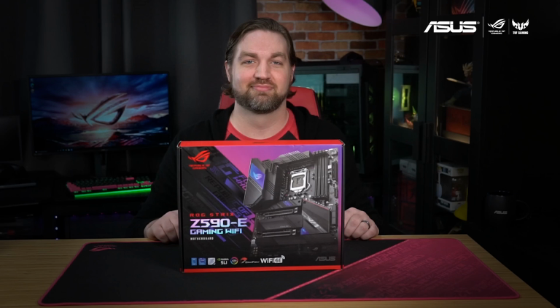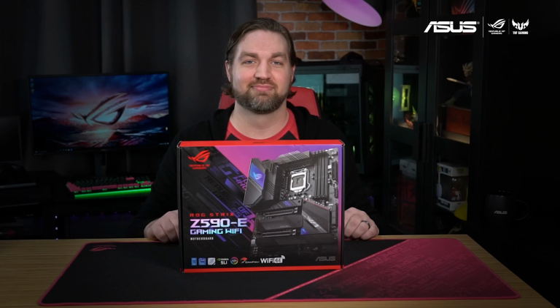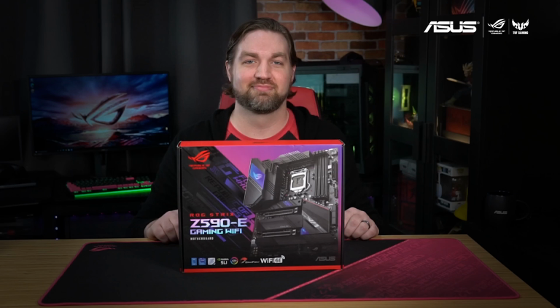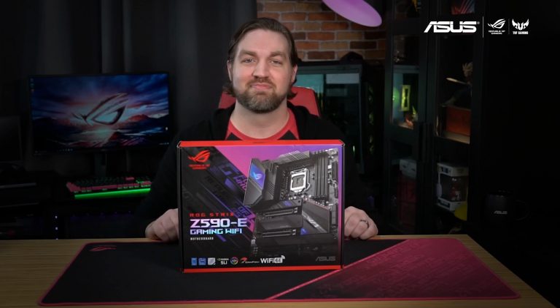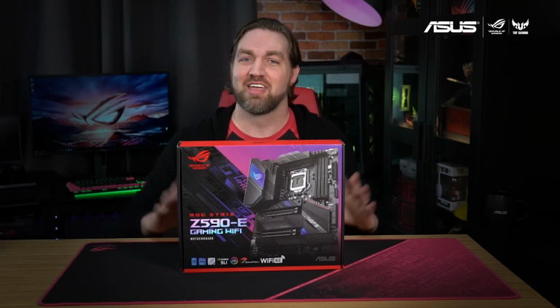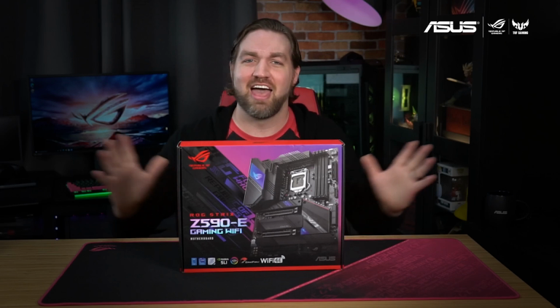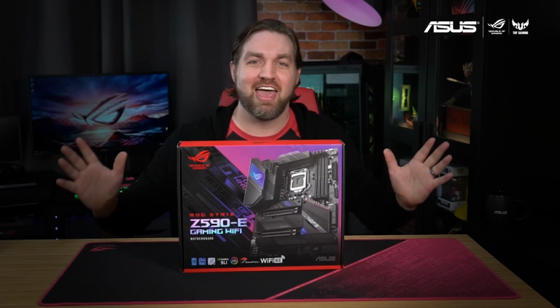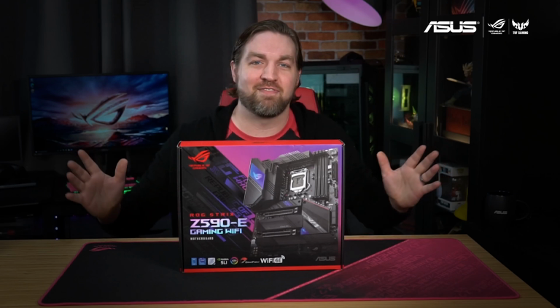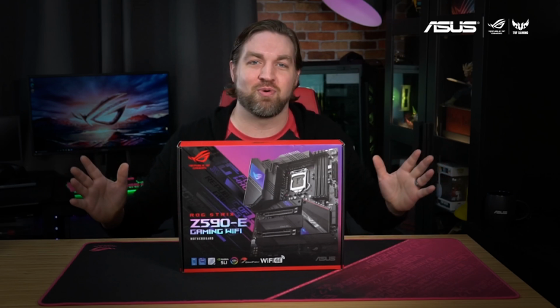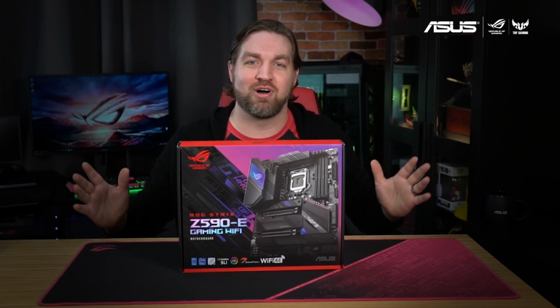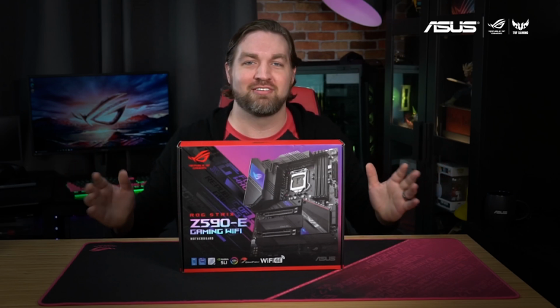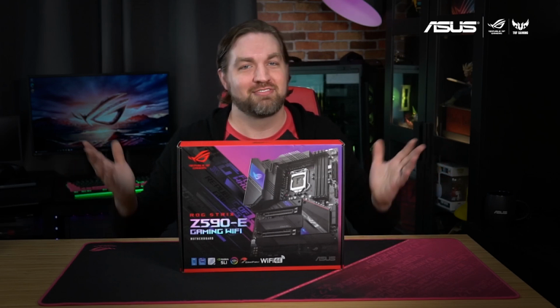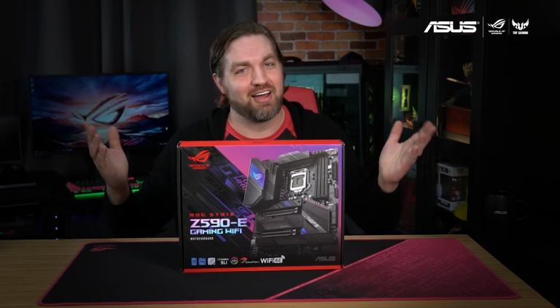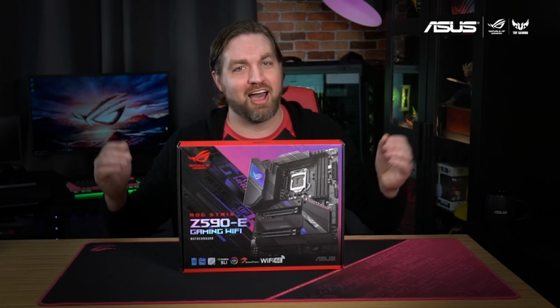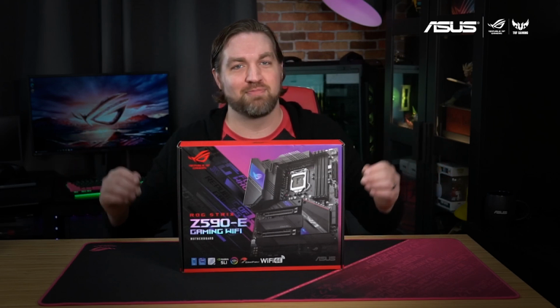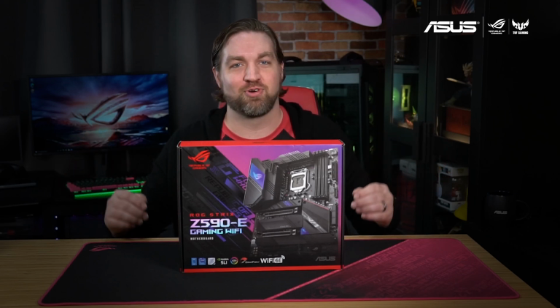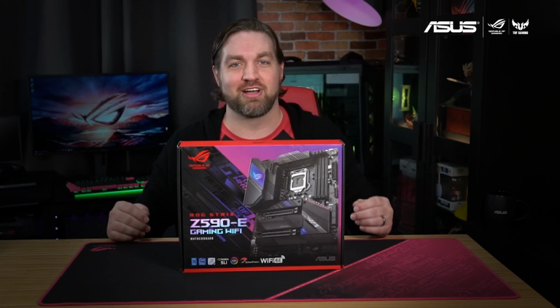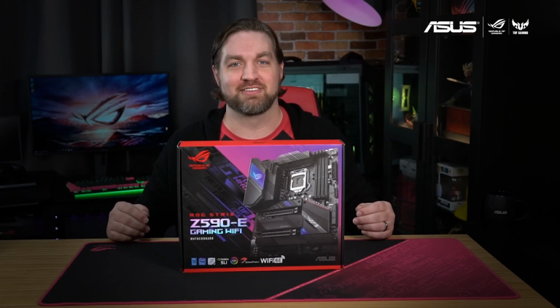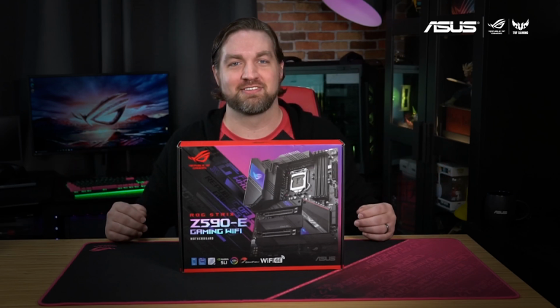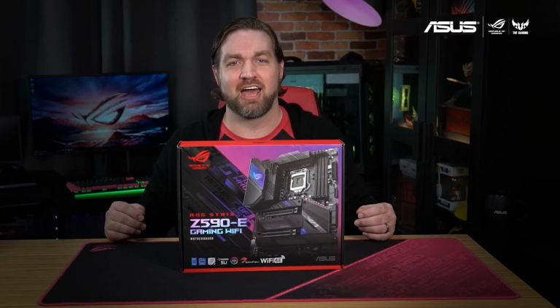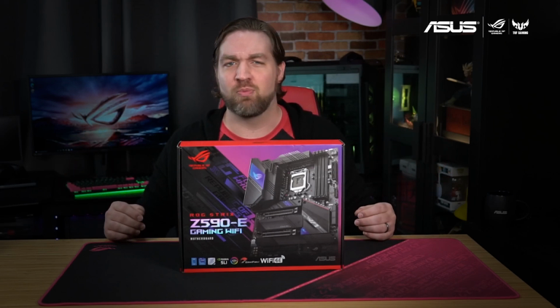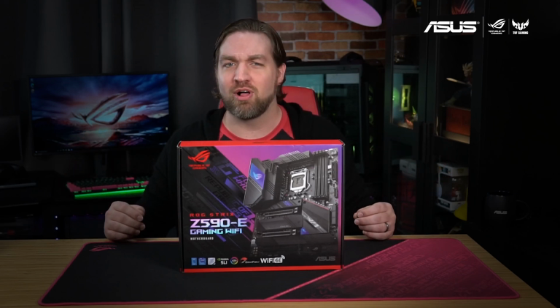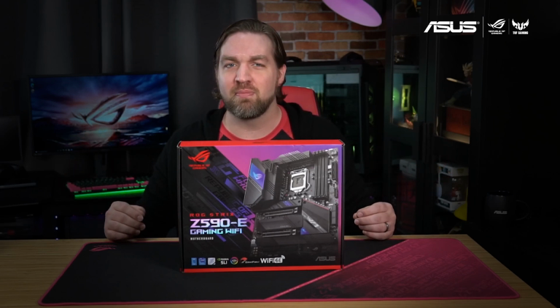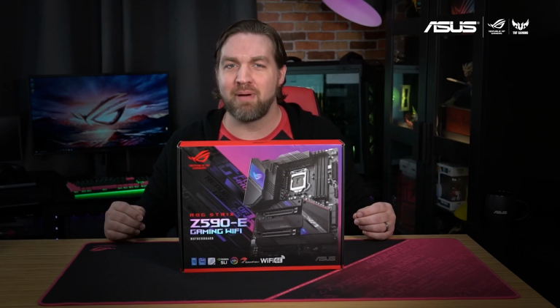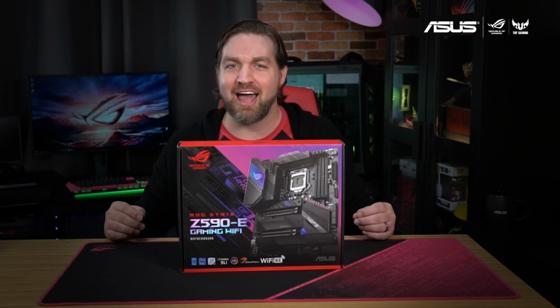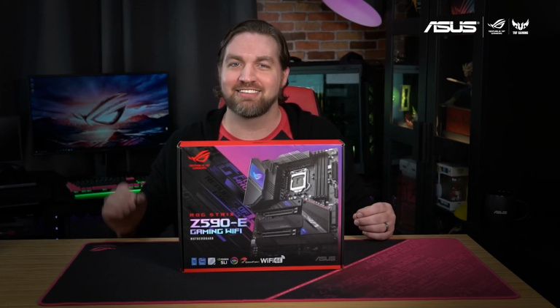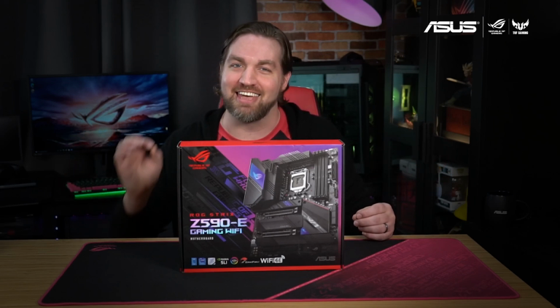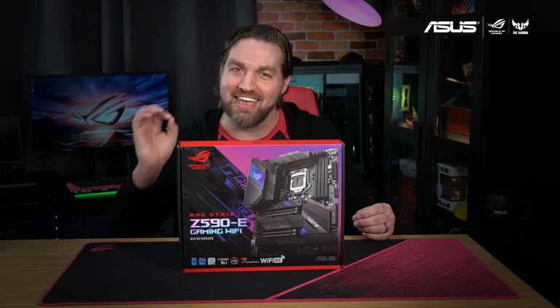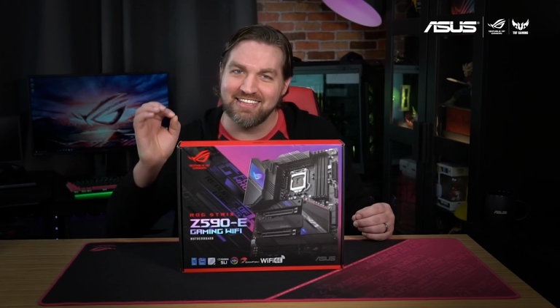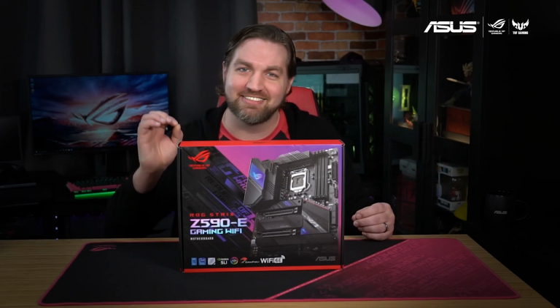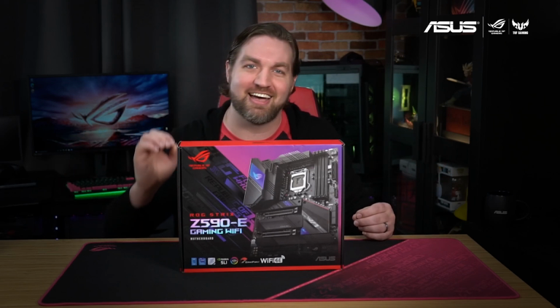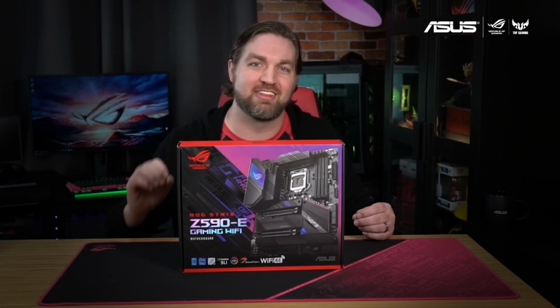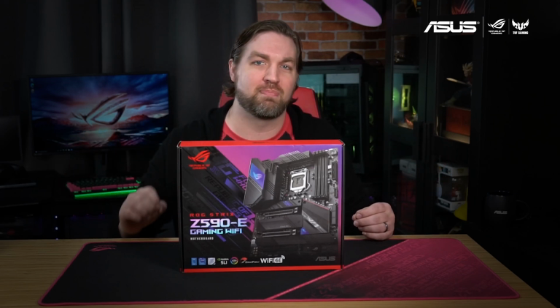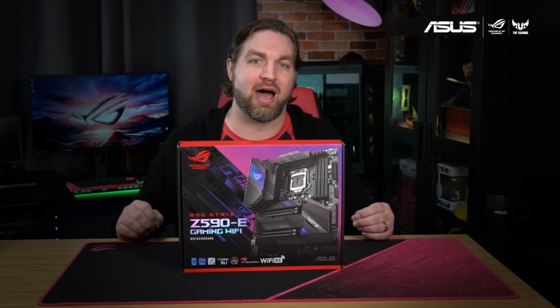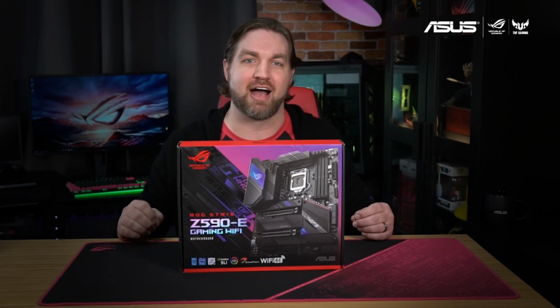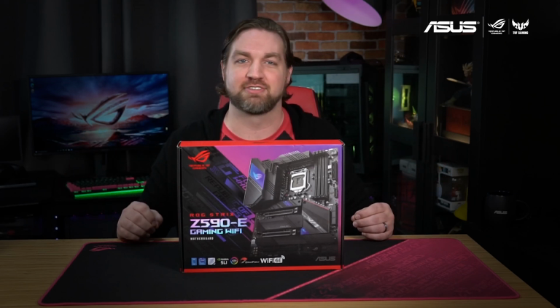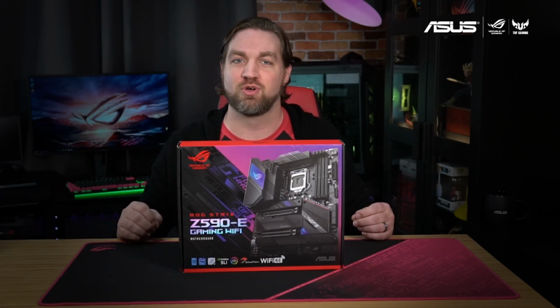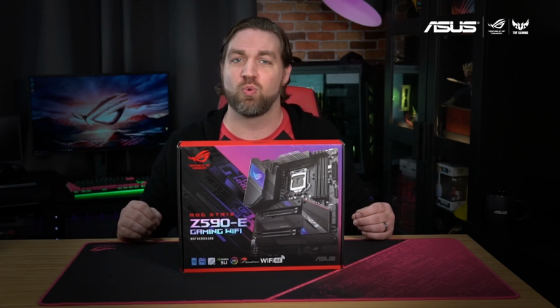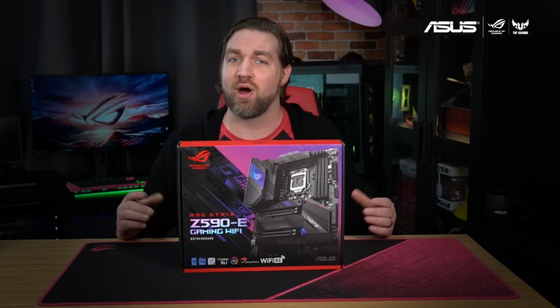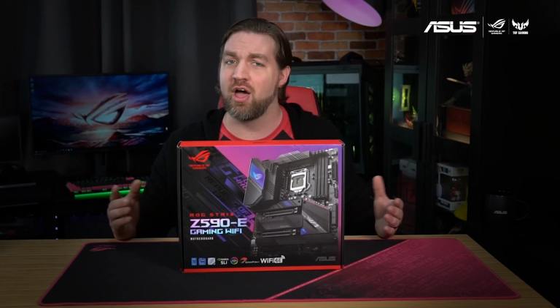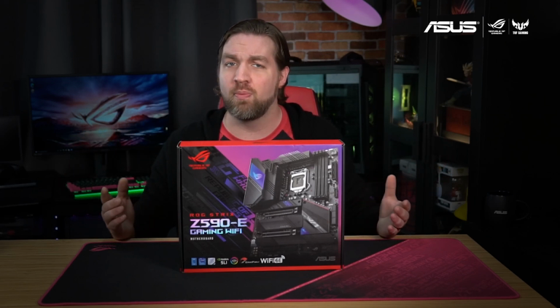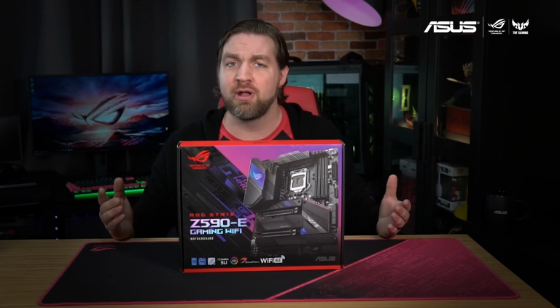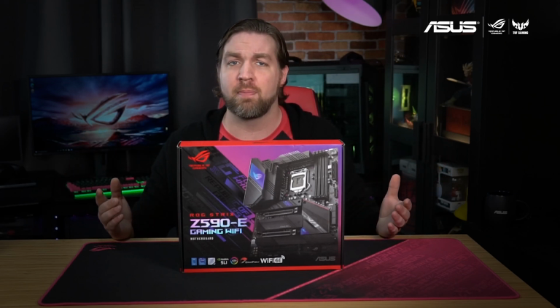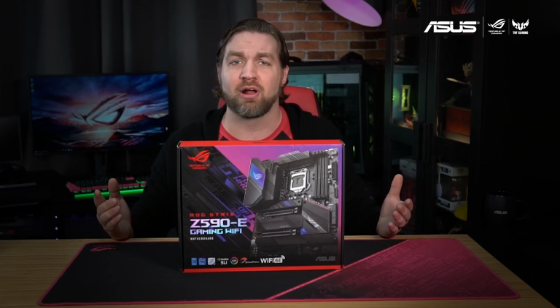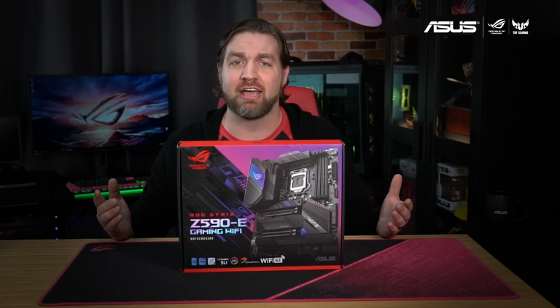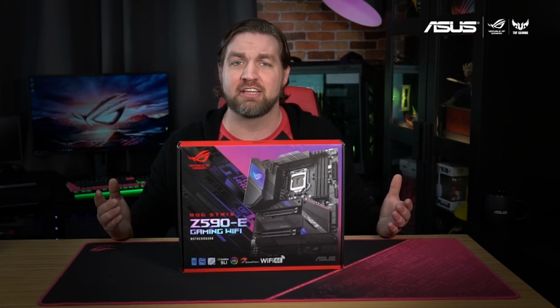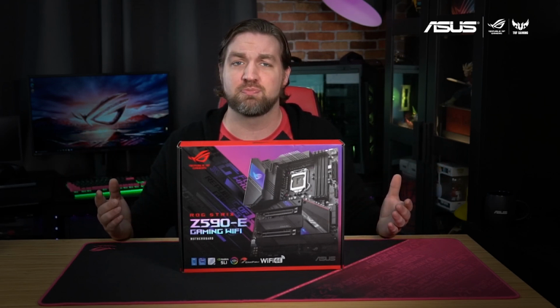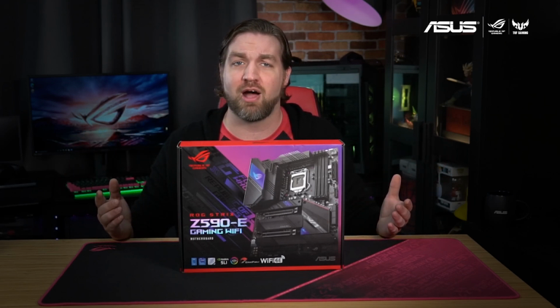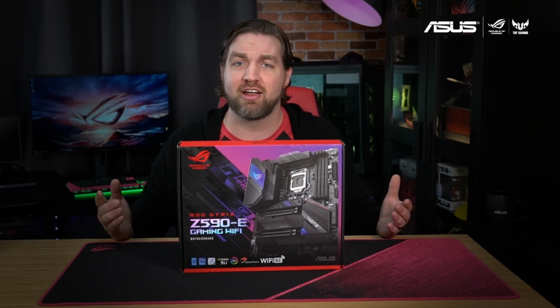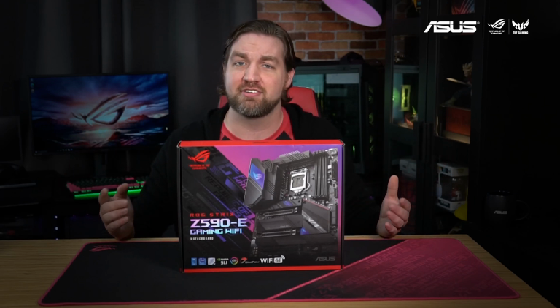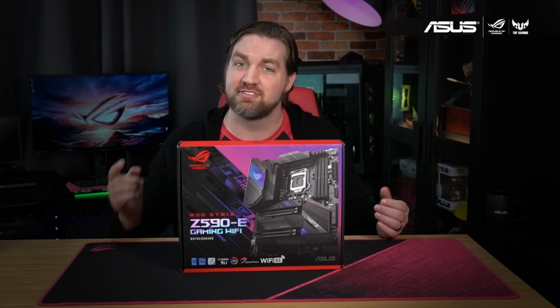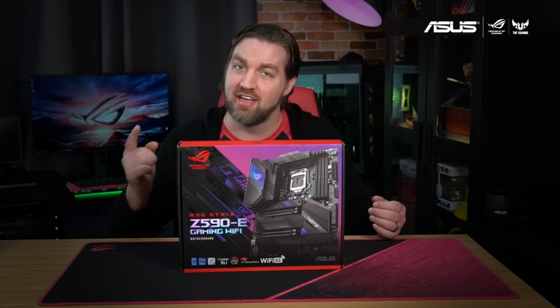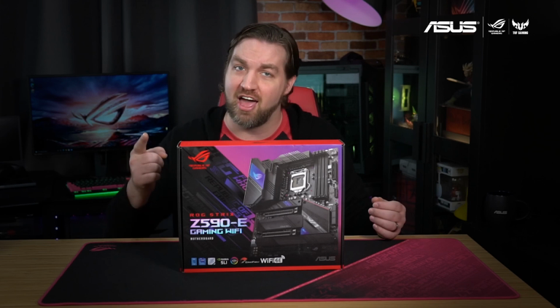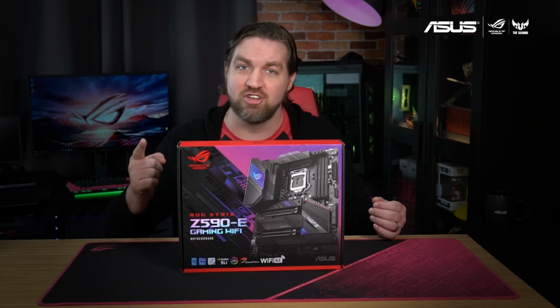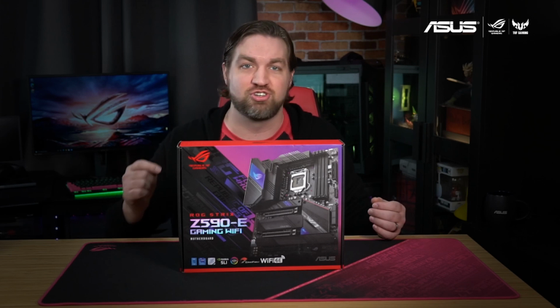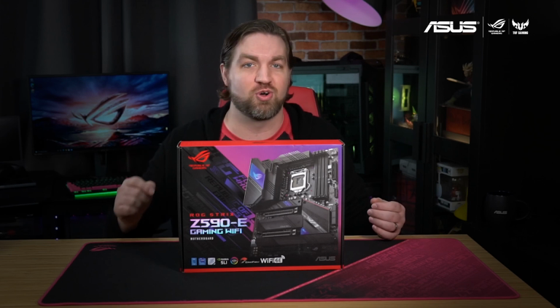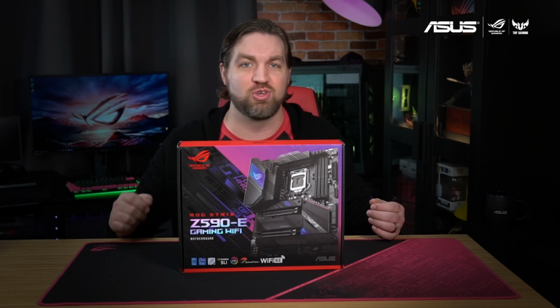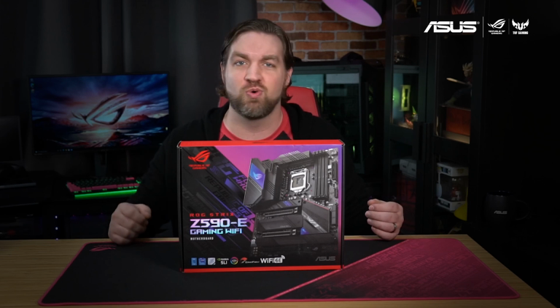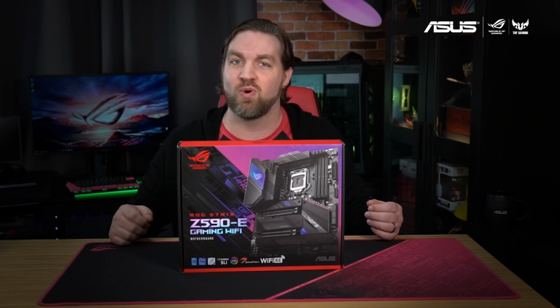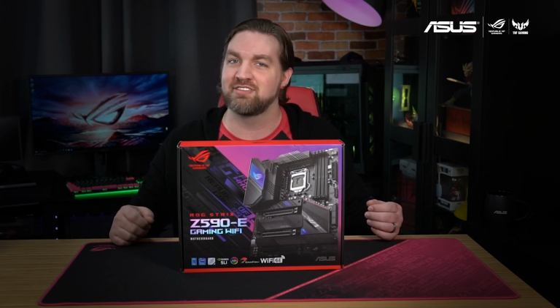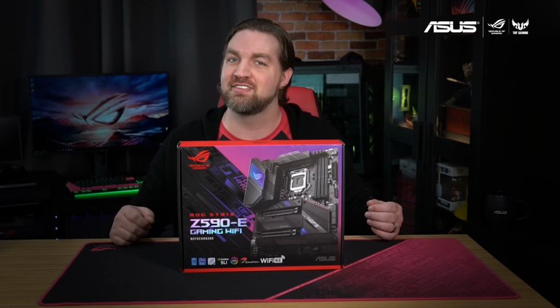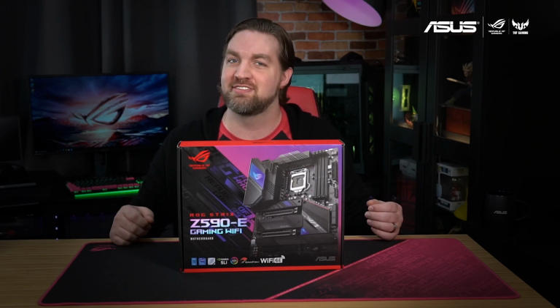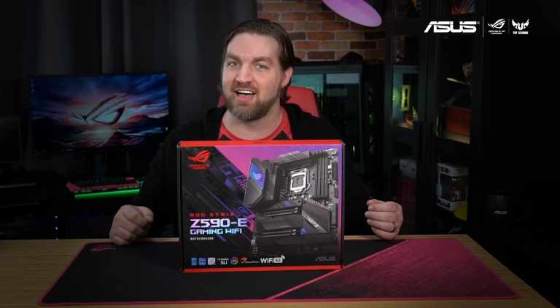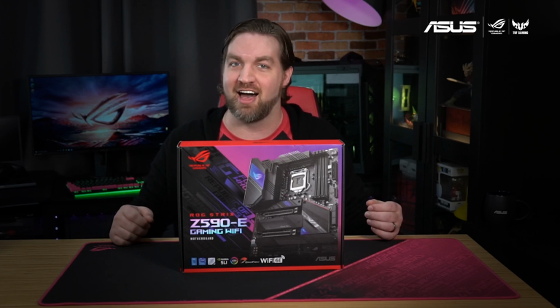Hey everyone, I'm Chris and welcome back to Inside the Box where I open up our latest products and show you what's inside.